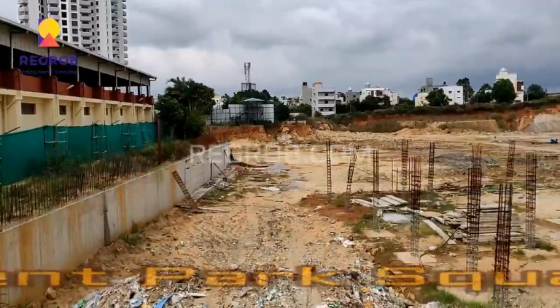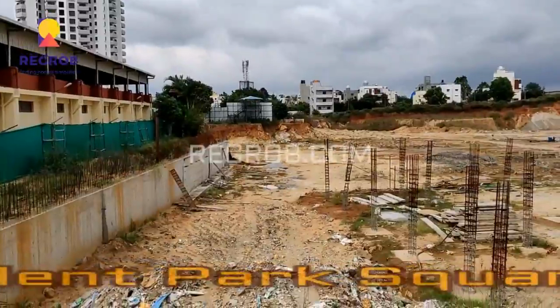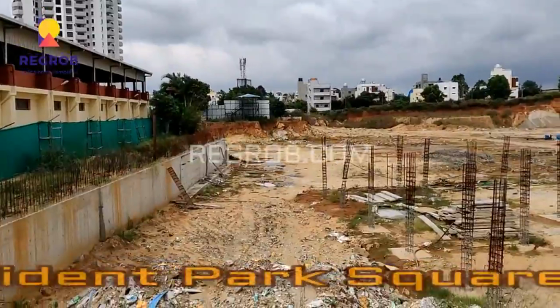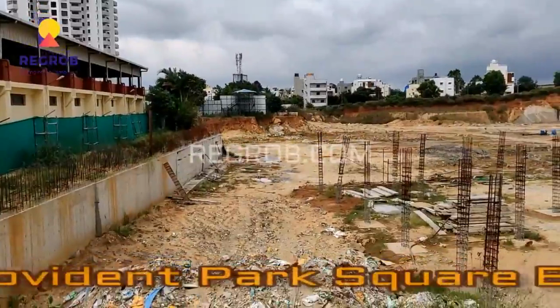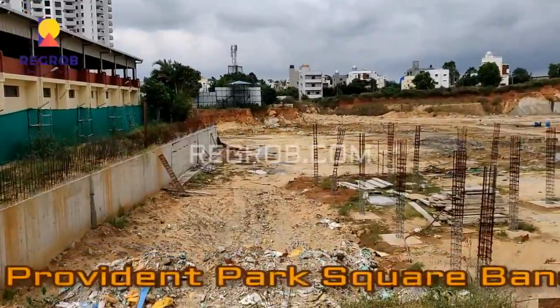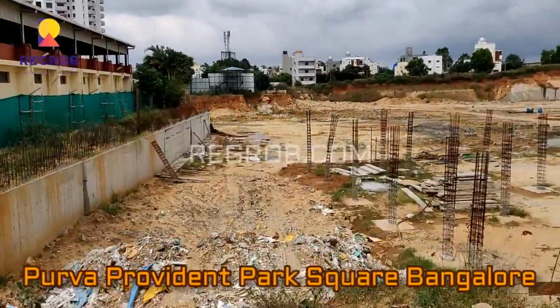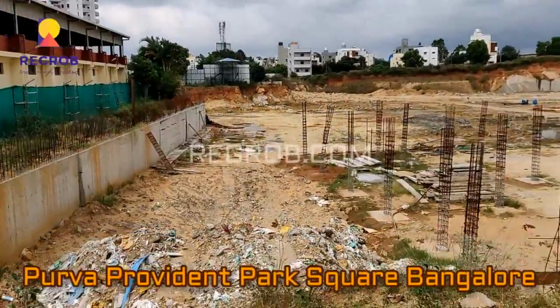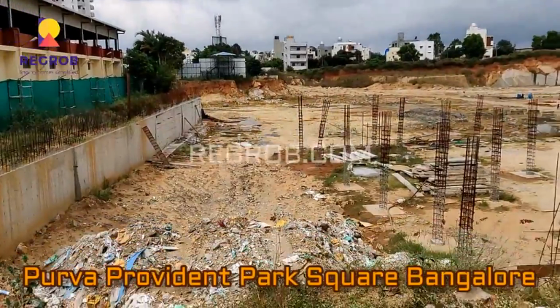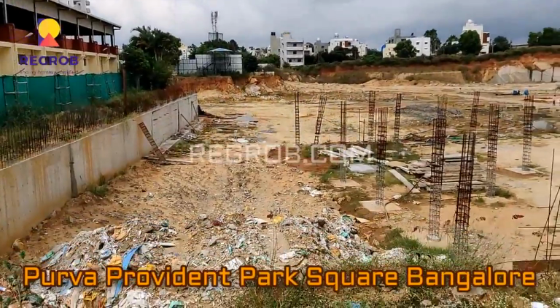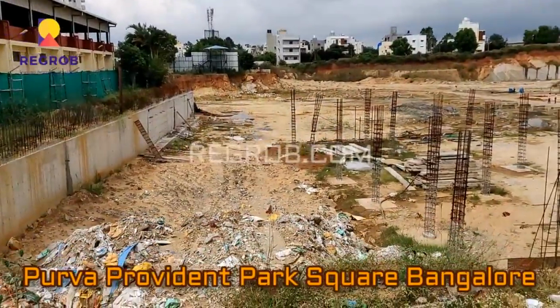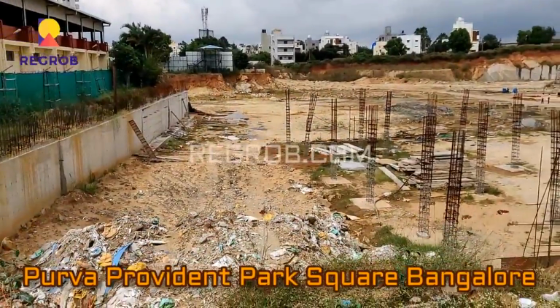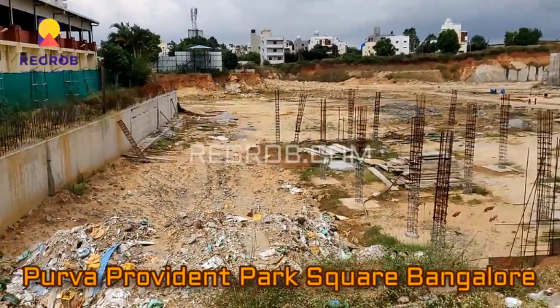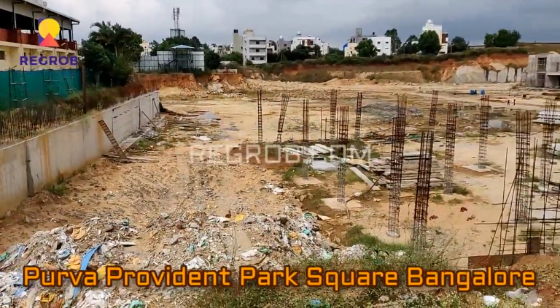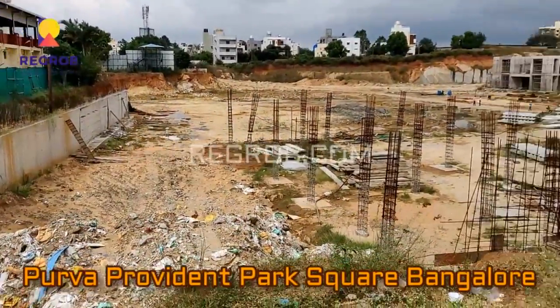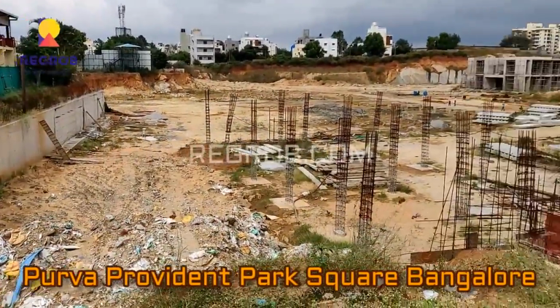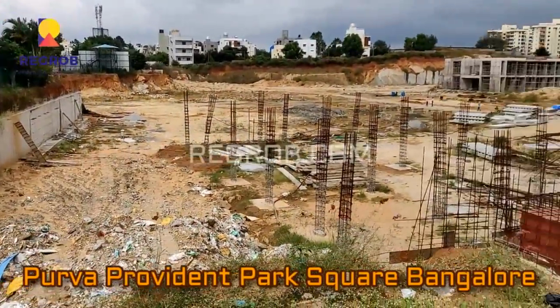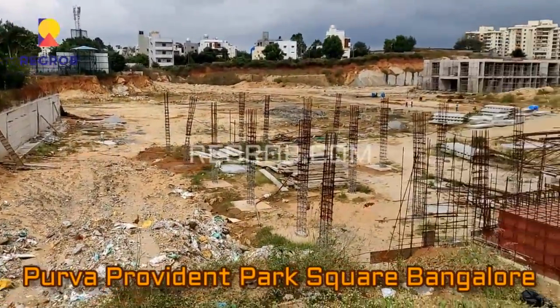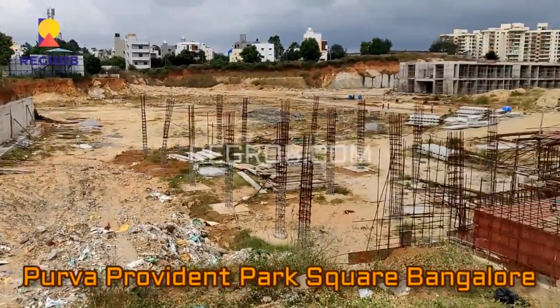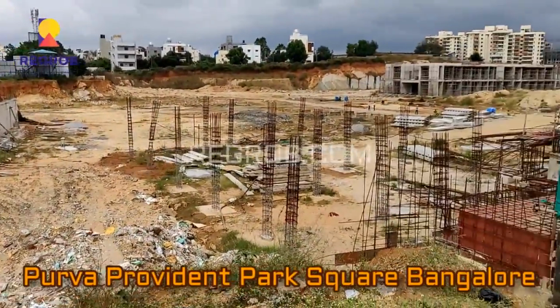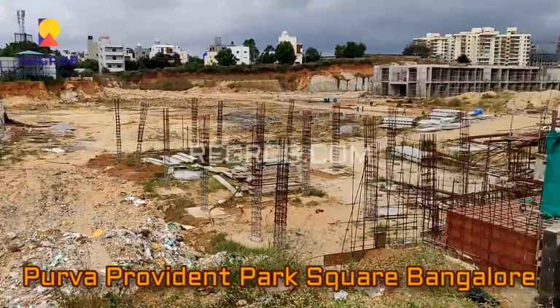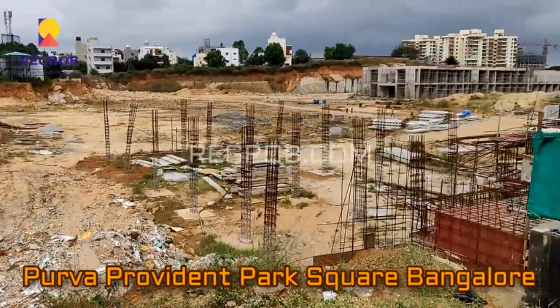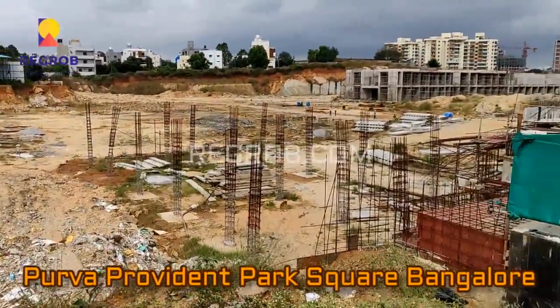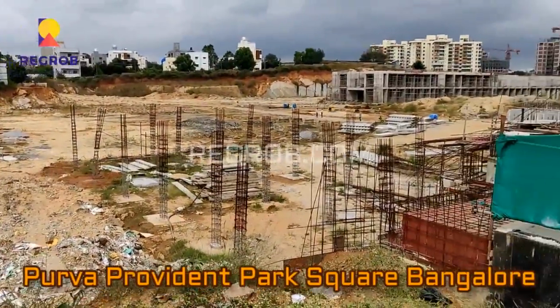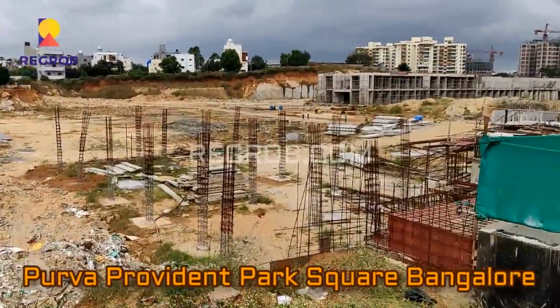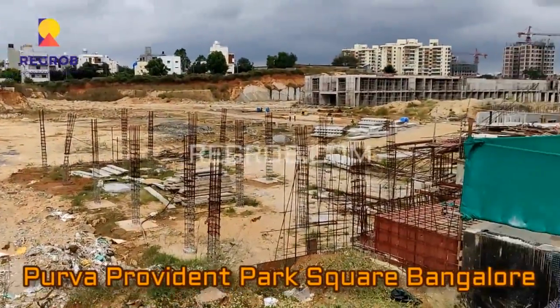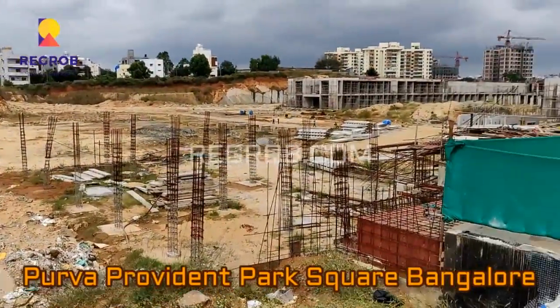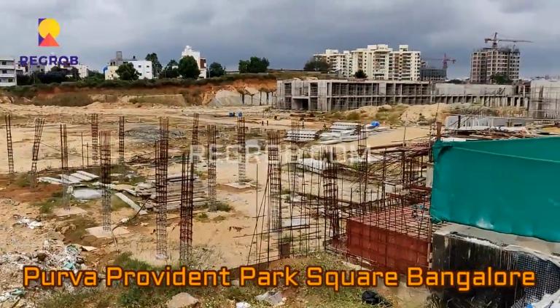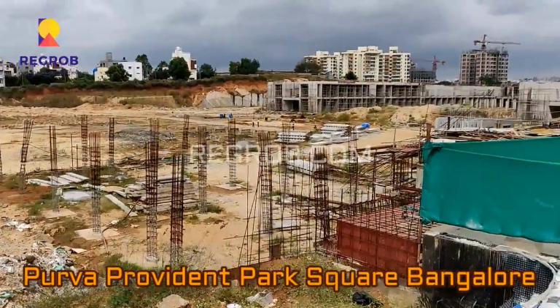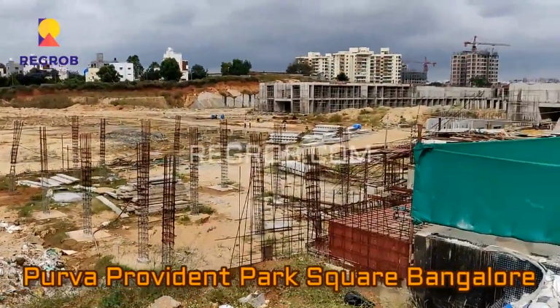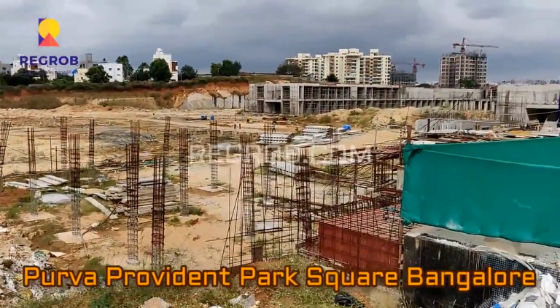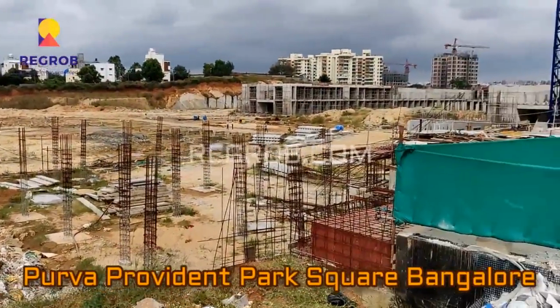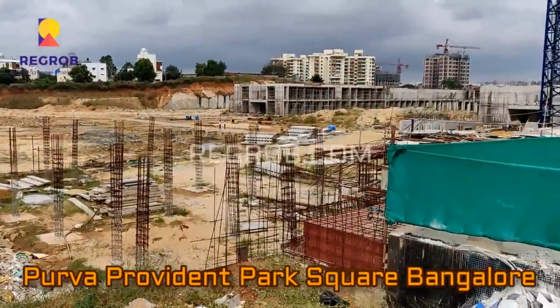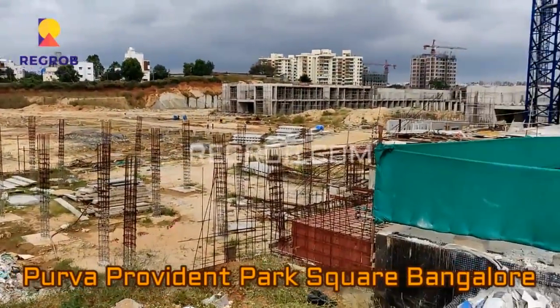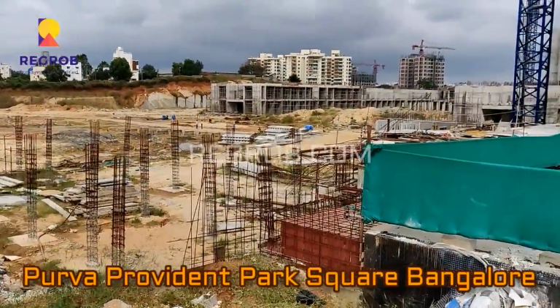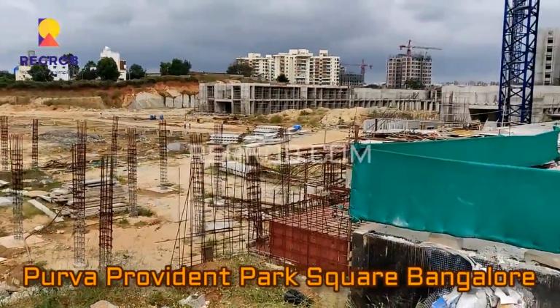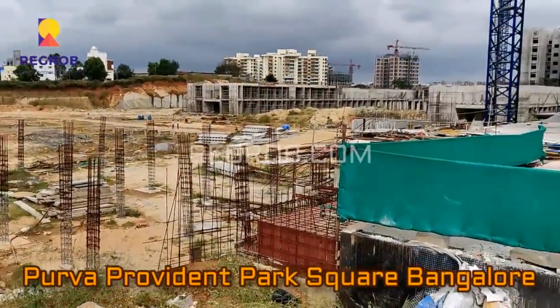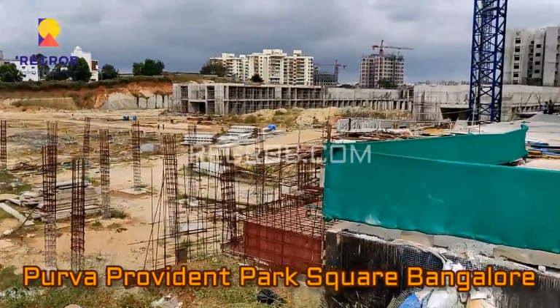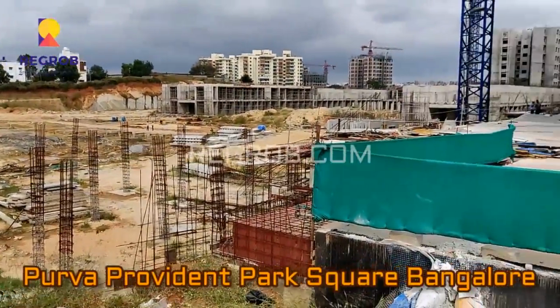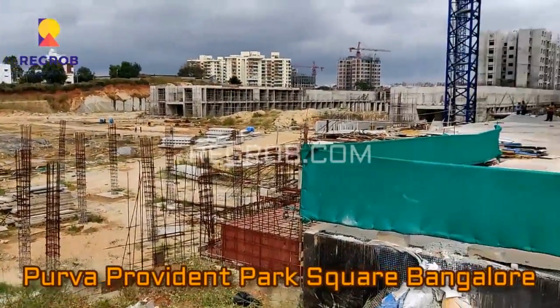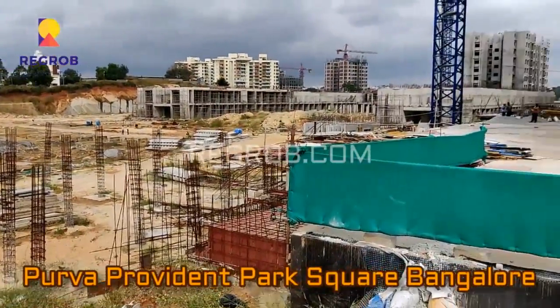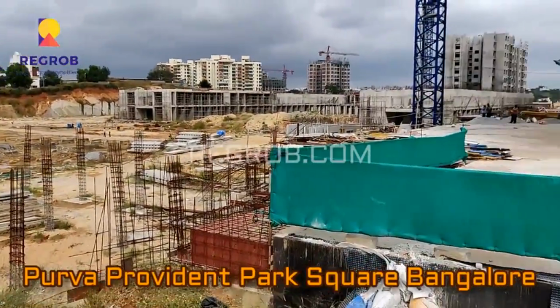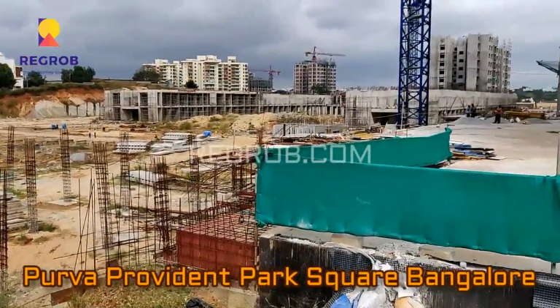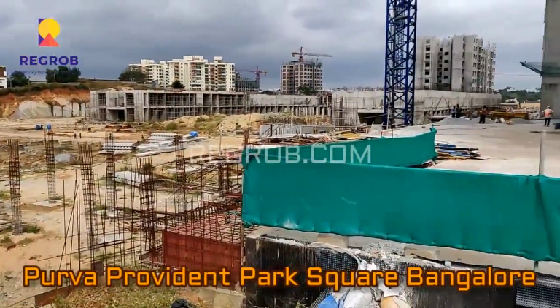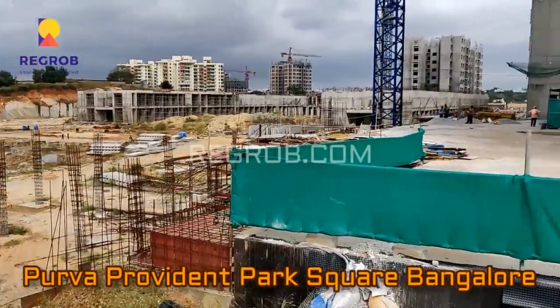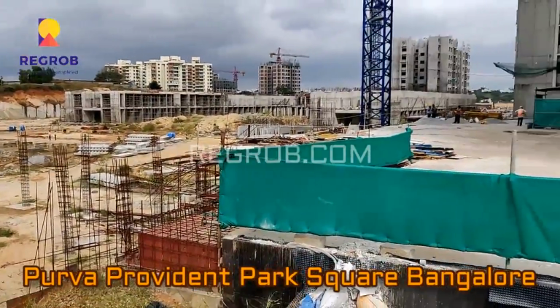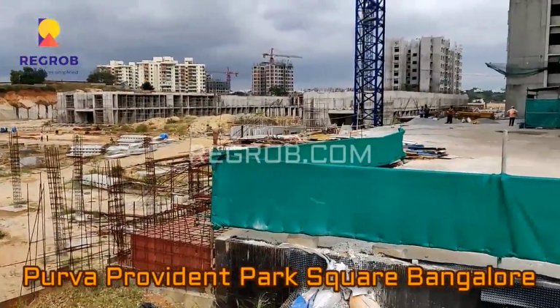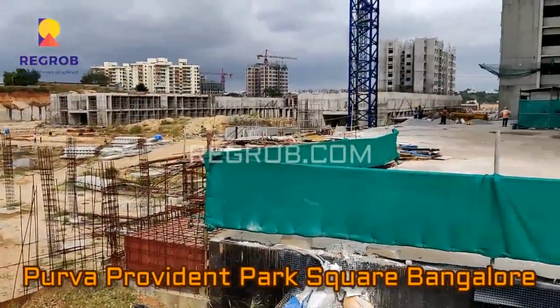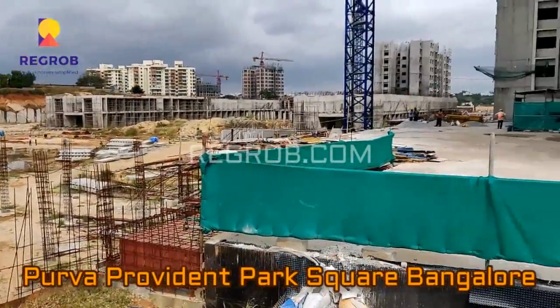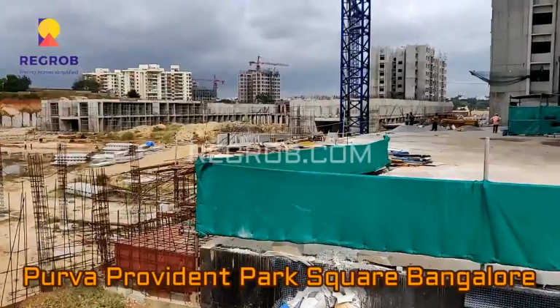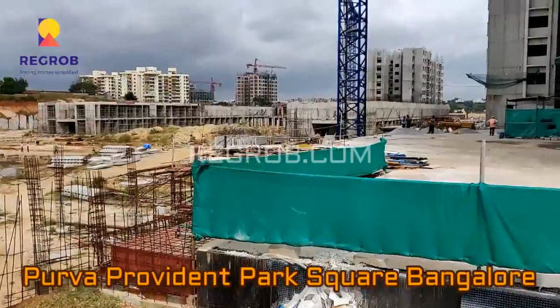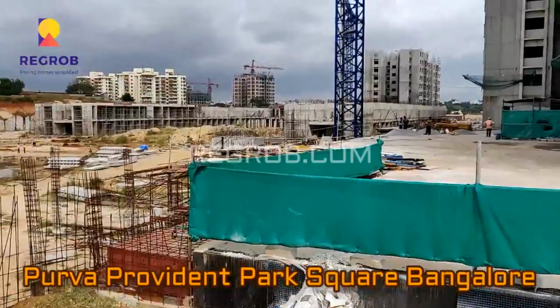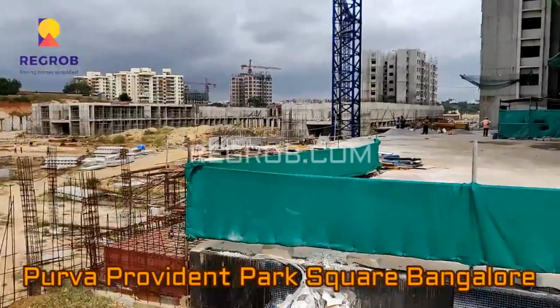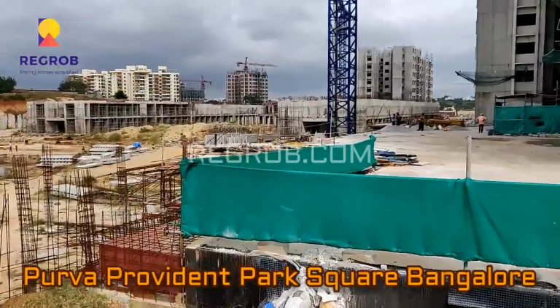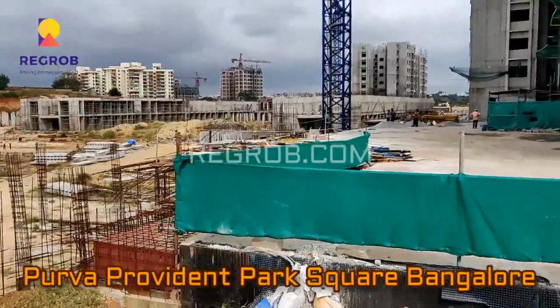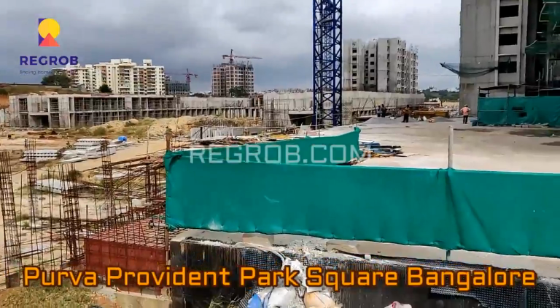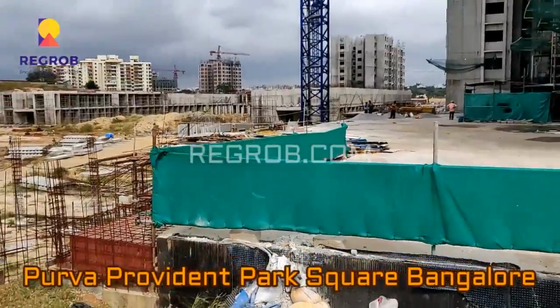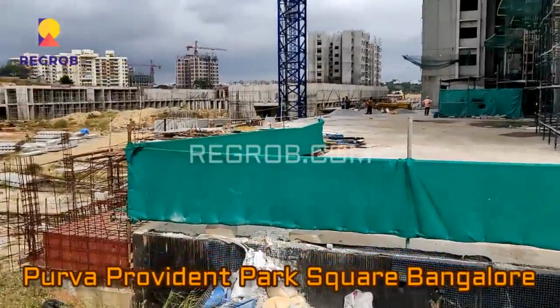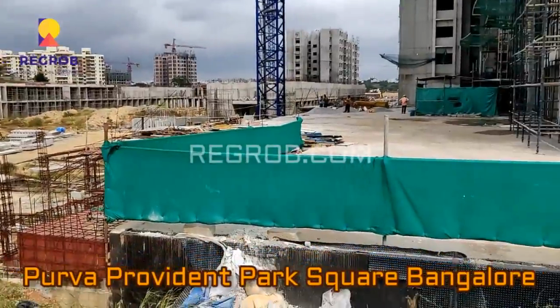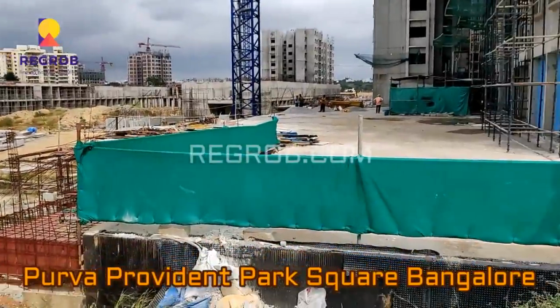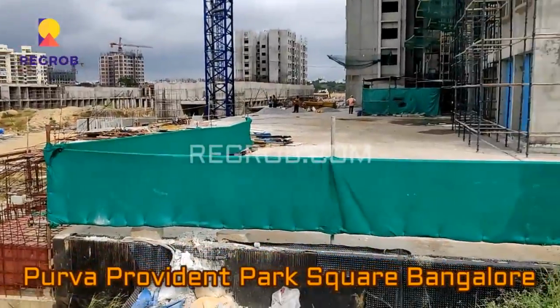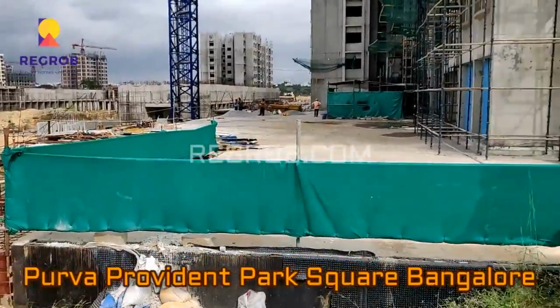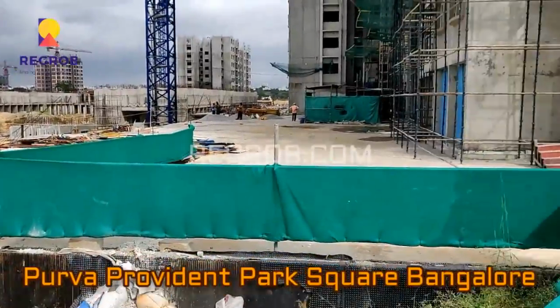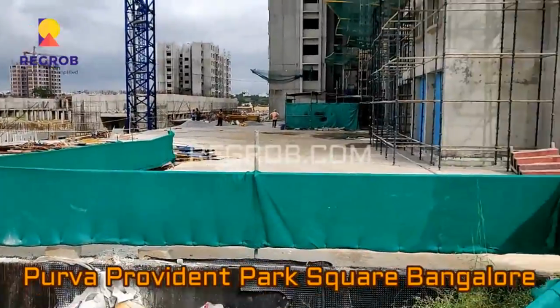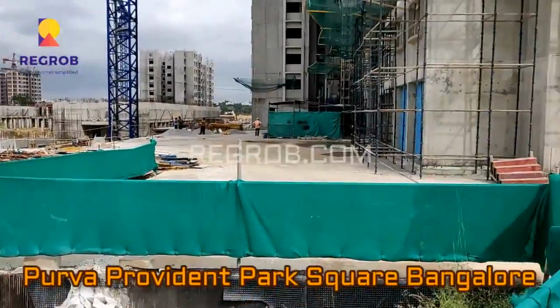Hello viewers. In this video we are visiting Poorva Provident Park Square, a residential project located in Bangalore.